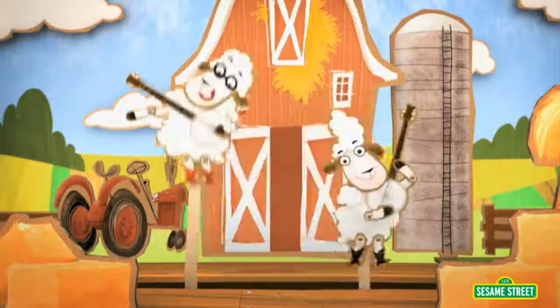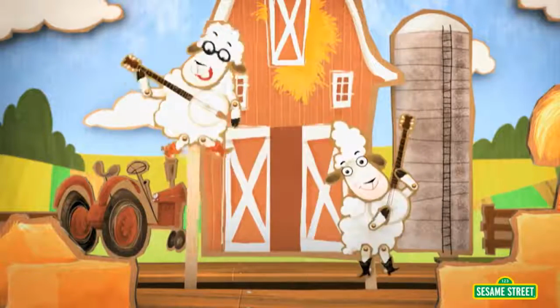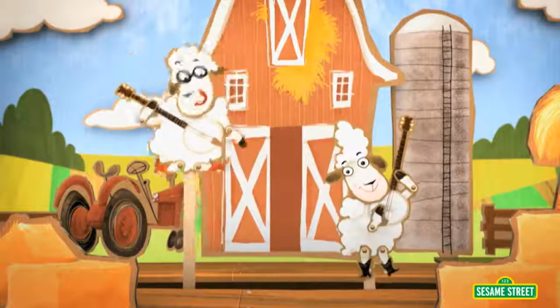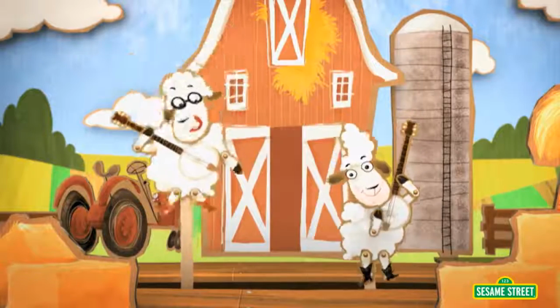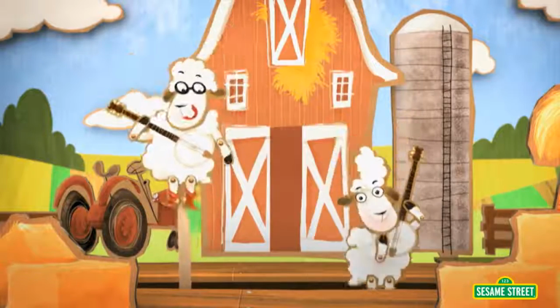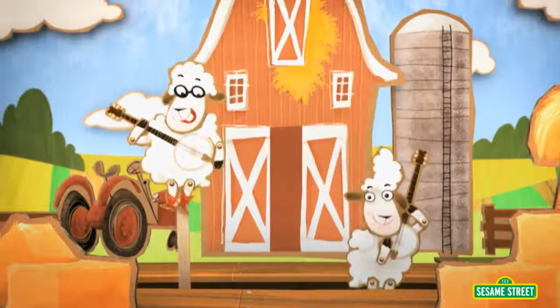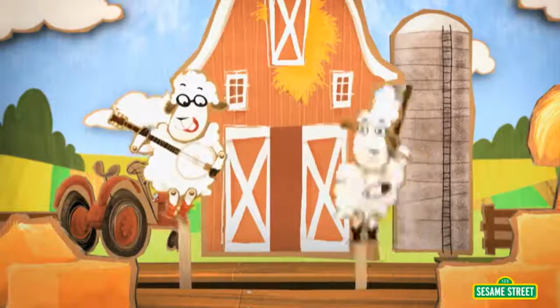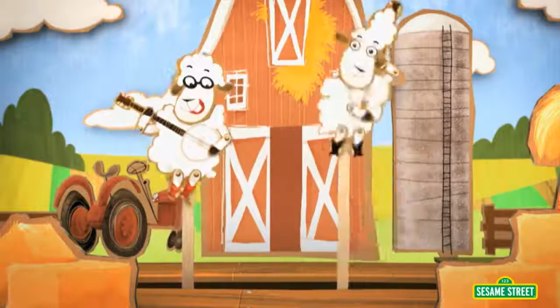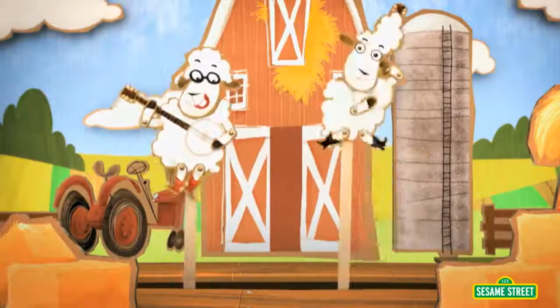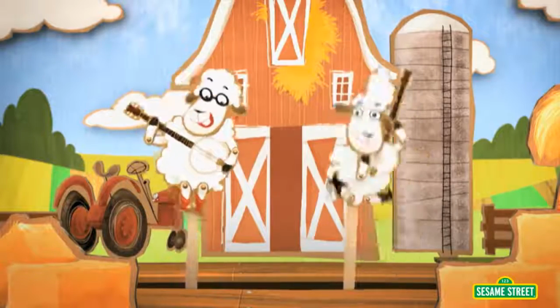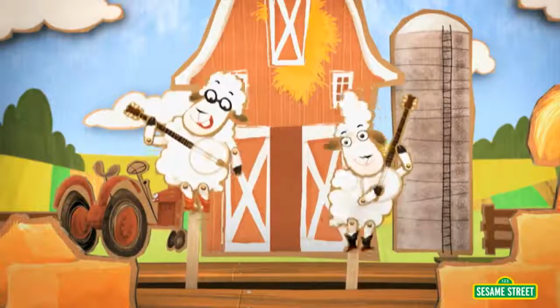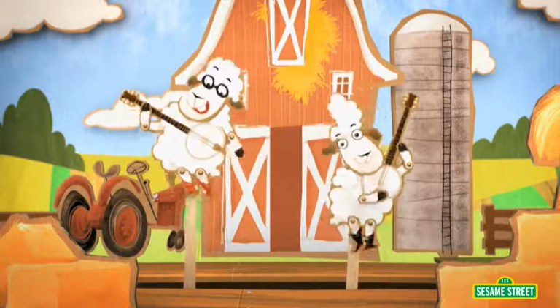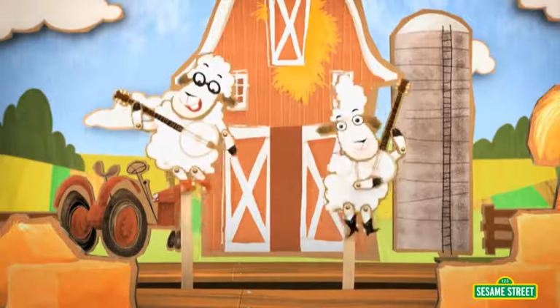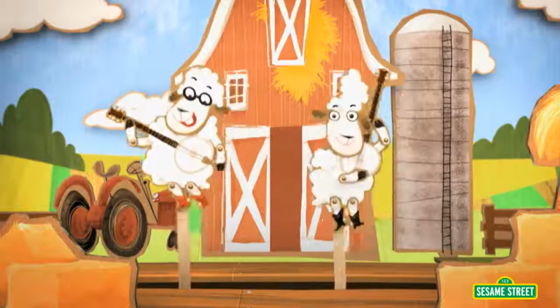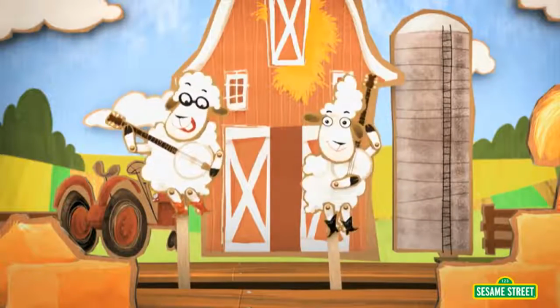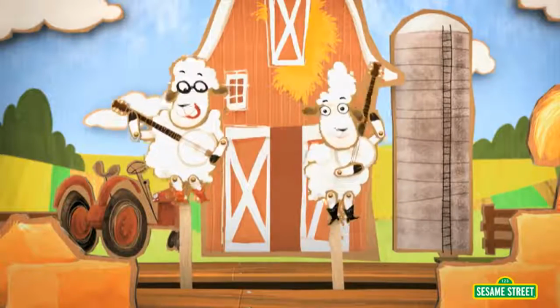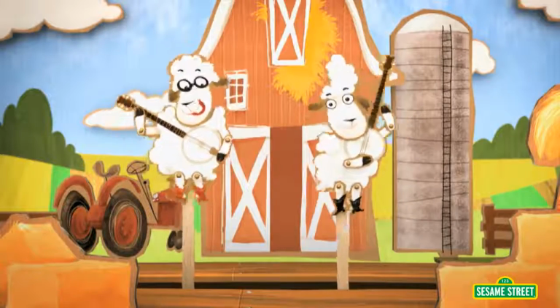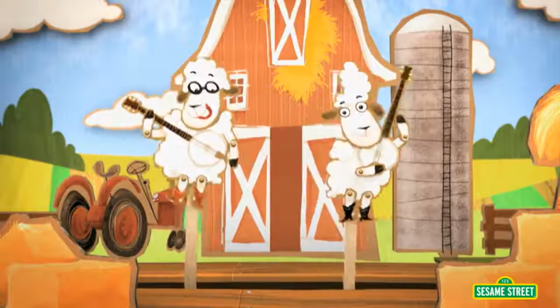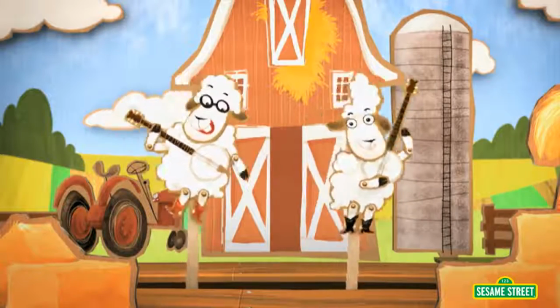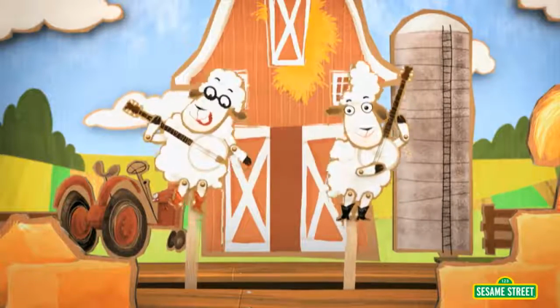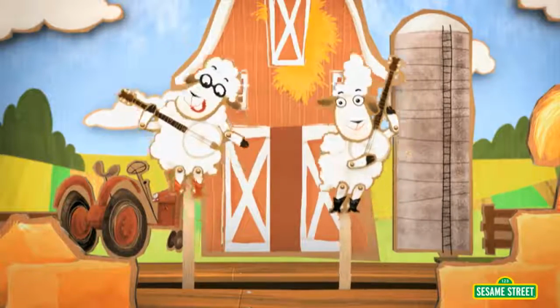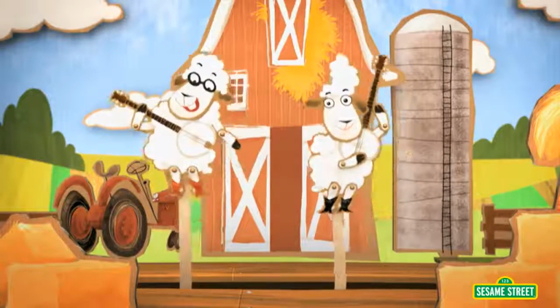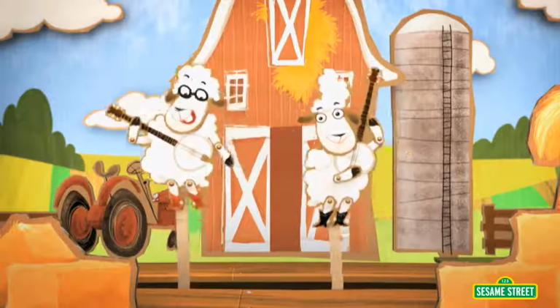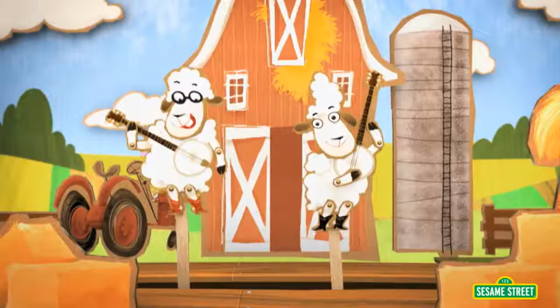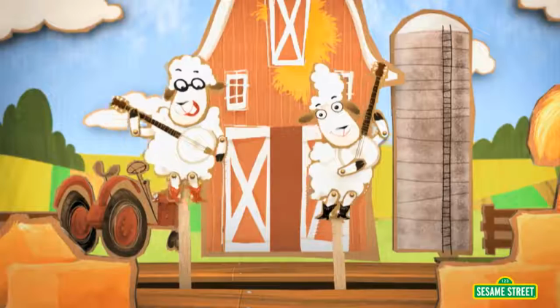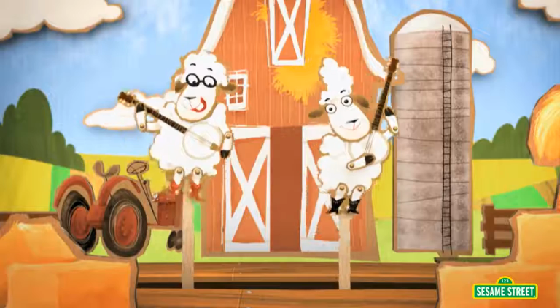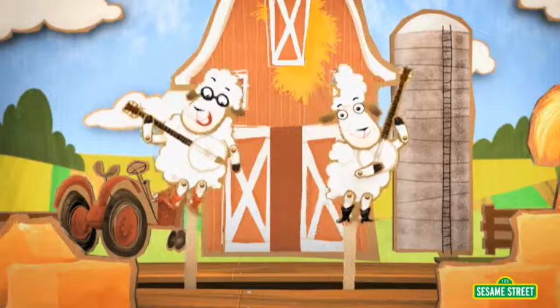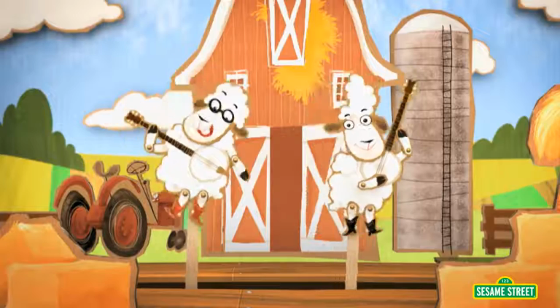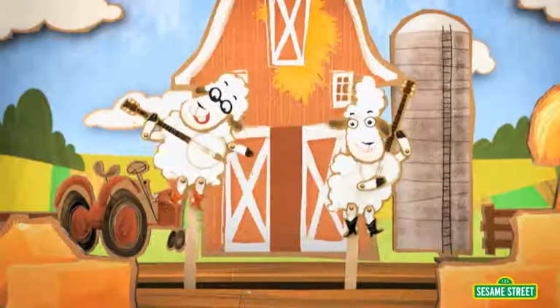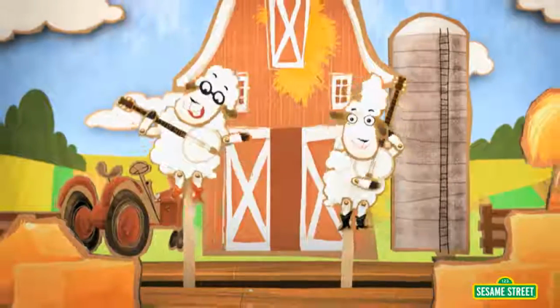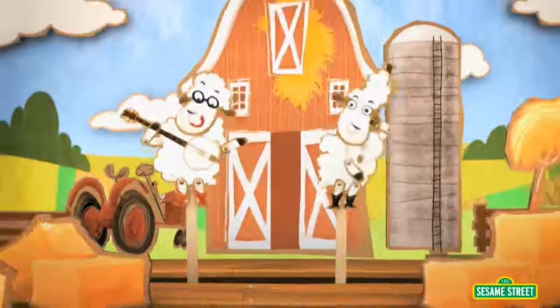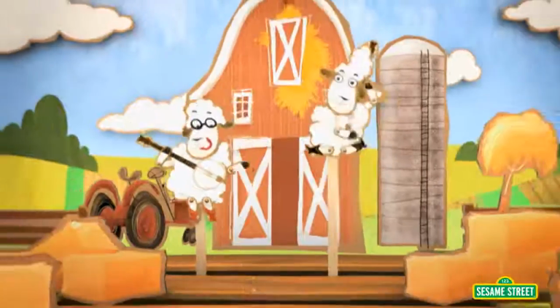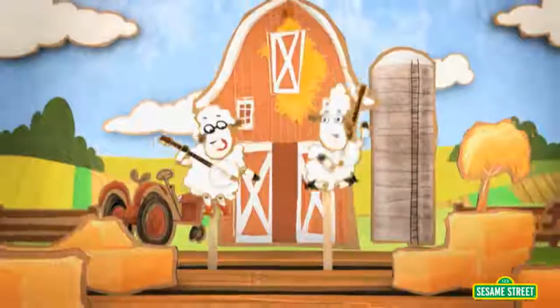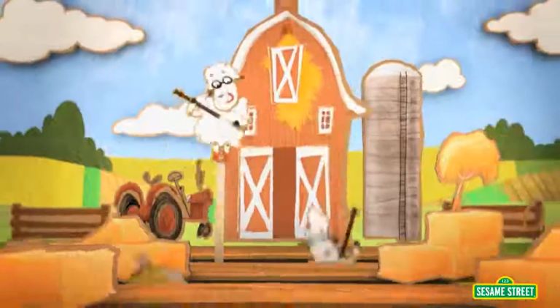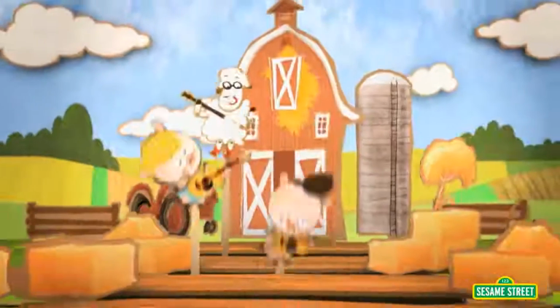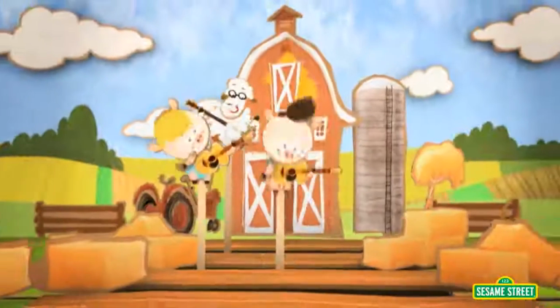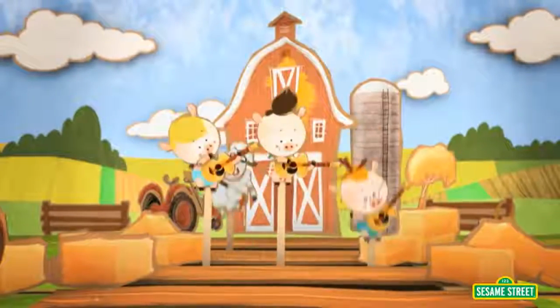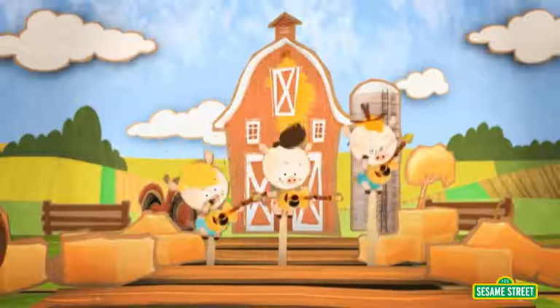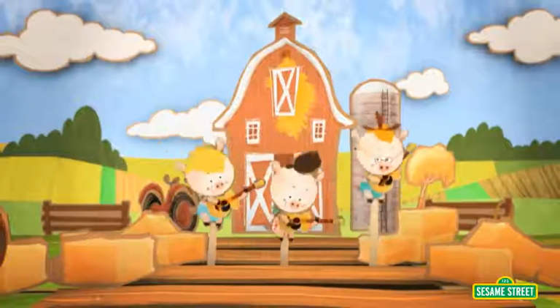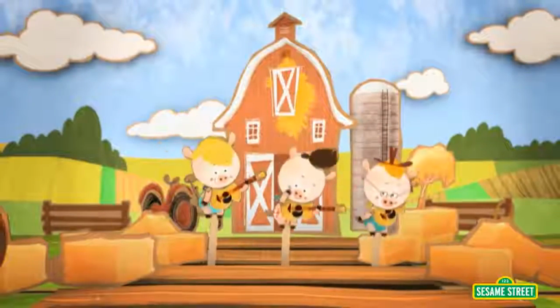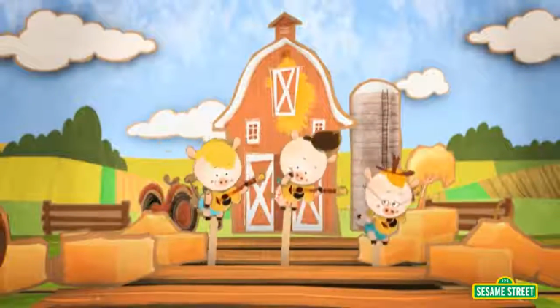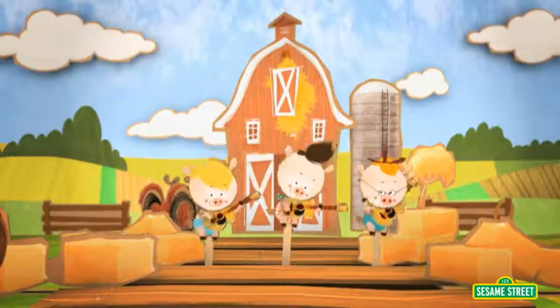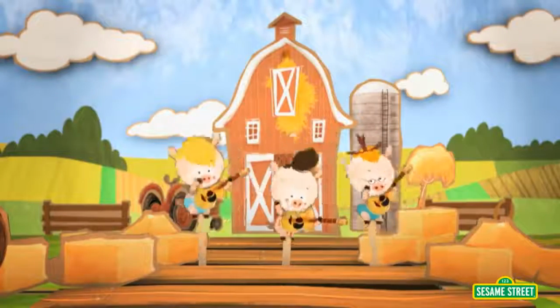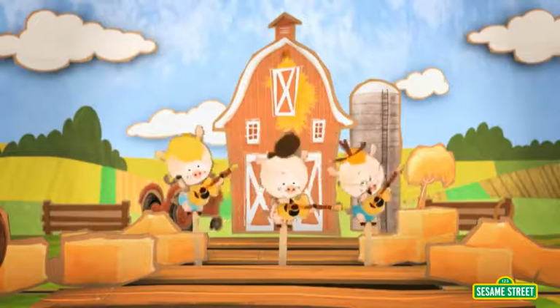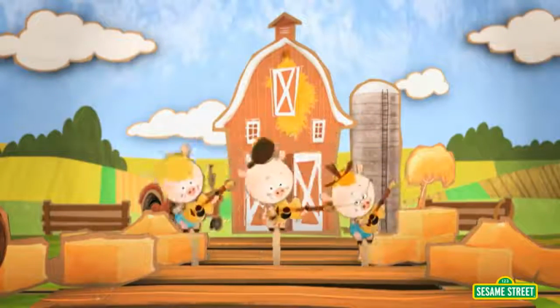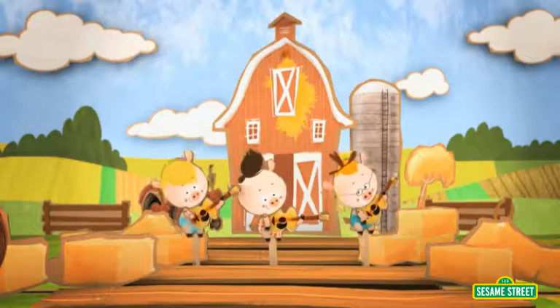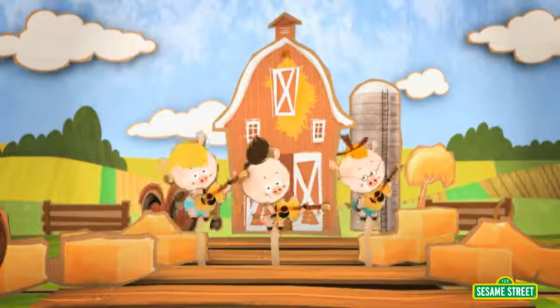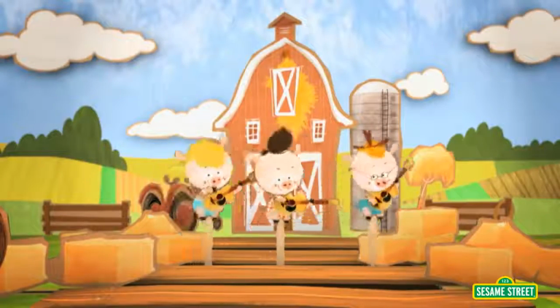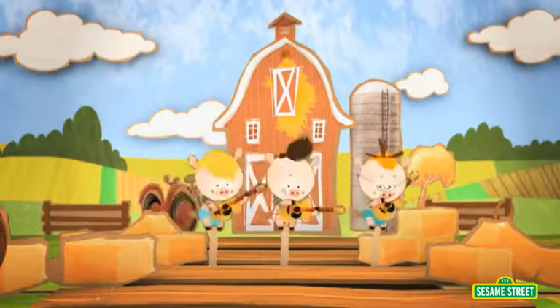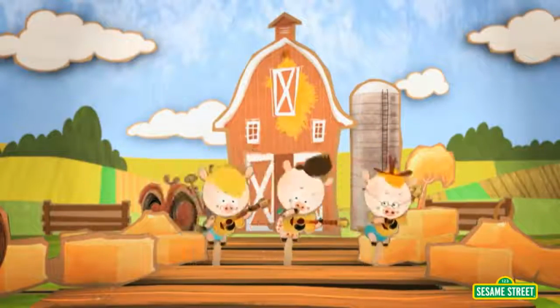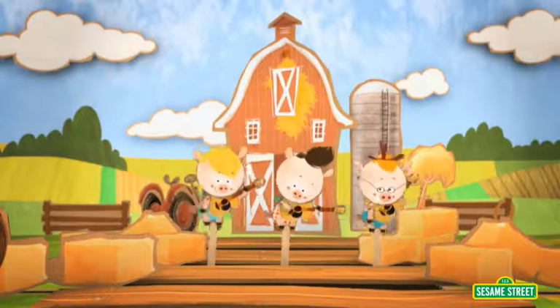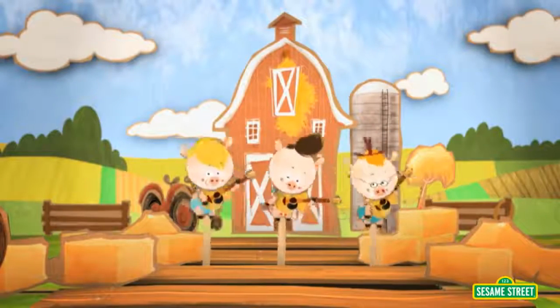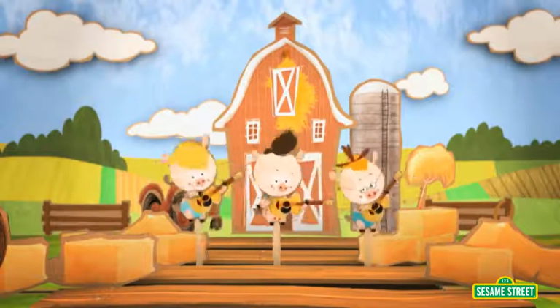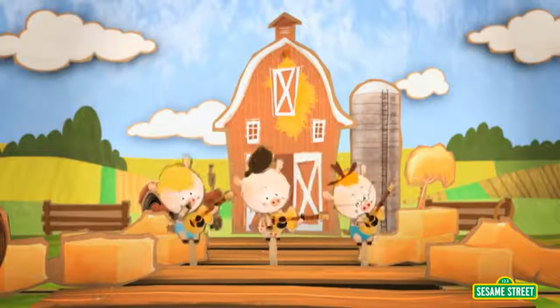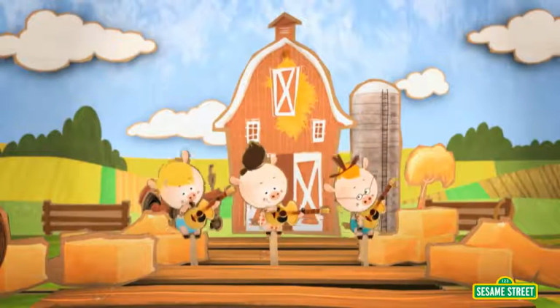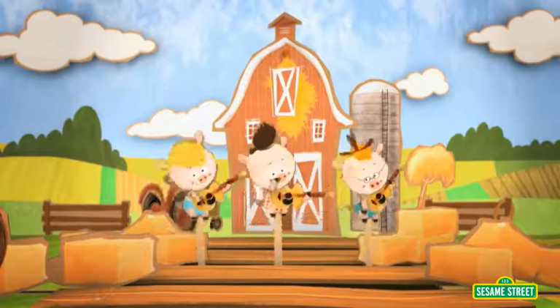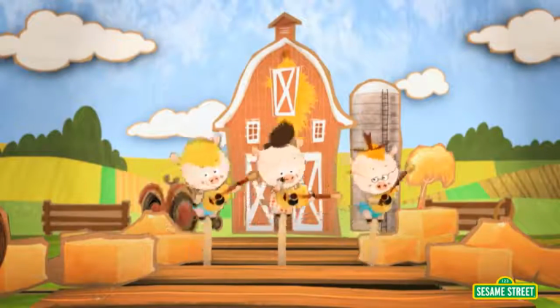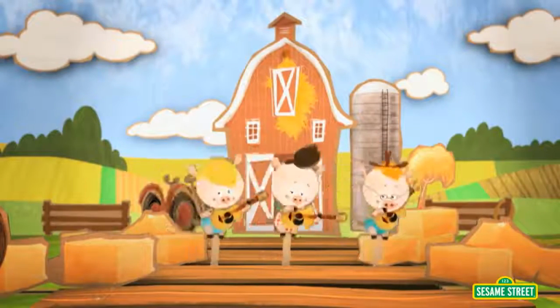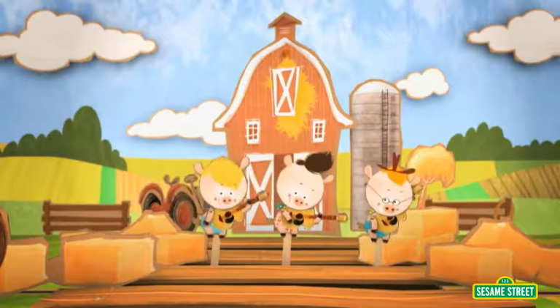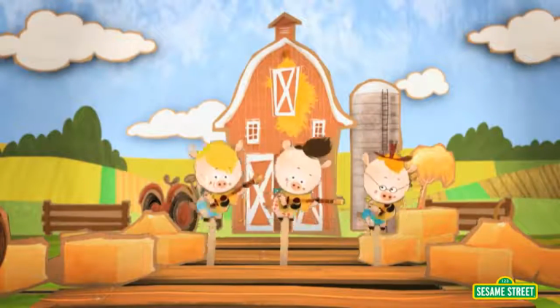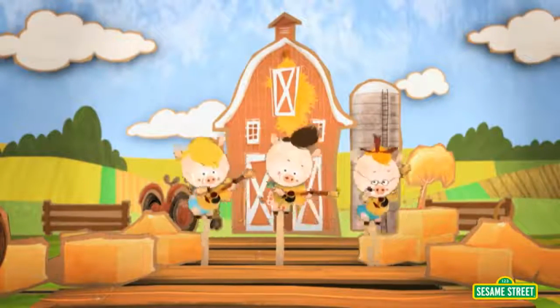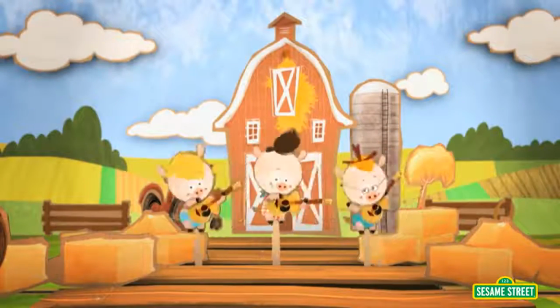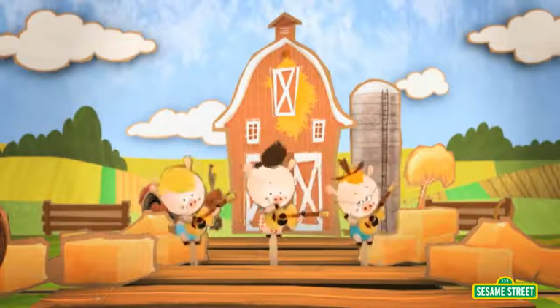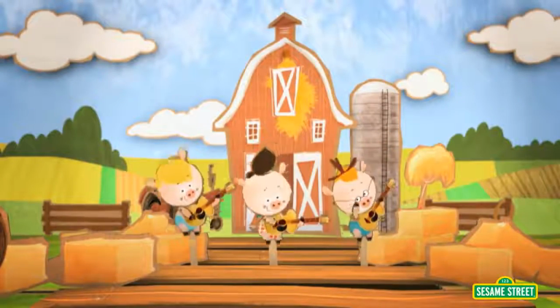That's one, two — two animals at the old hoedown! There's three sheep strumming the old guitar, we're starting to count and we're gonna go far.